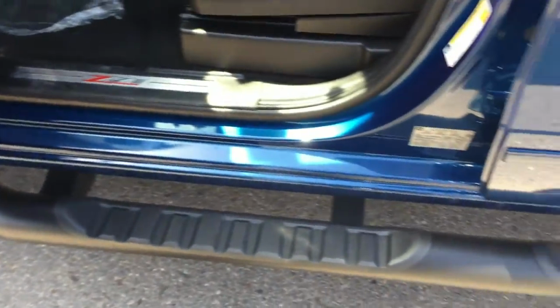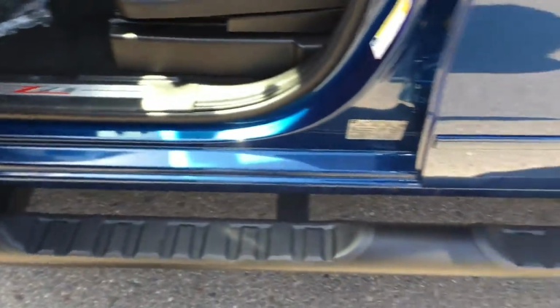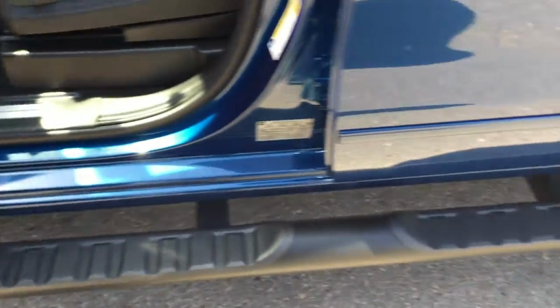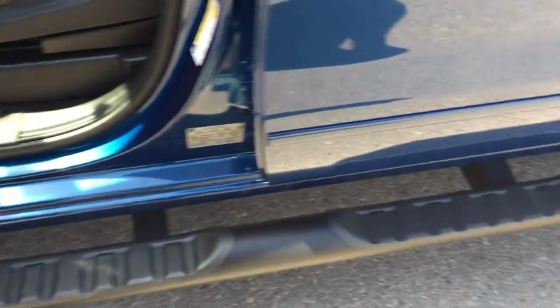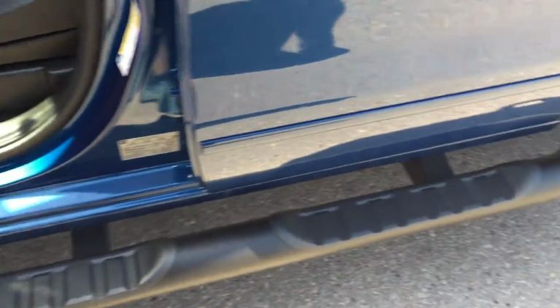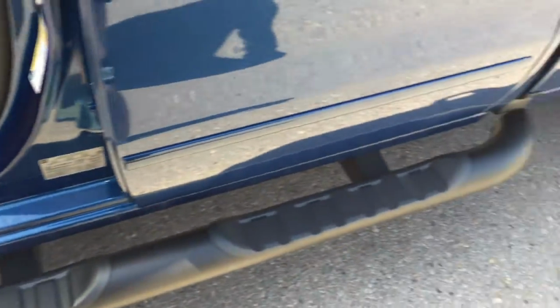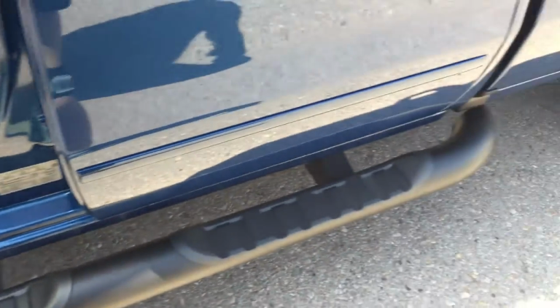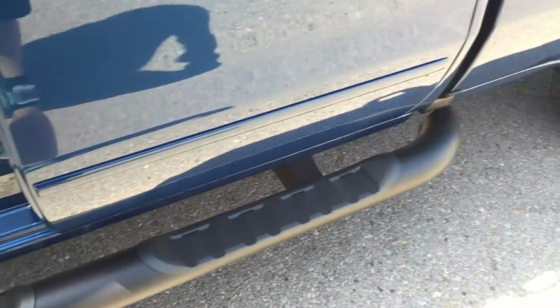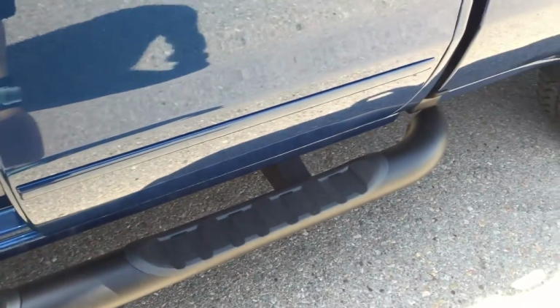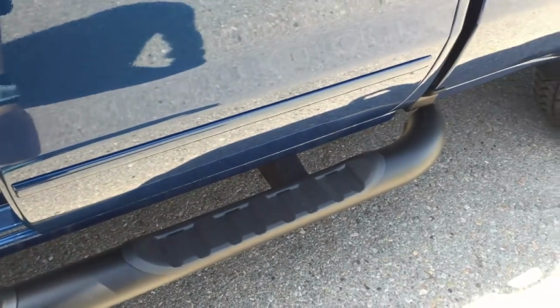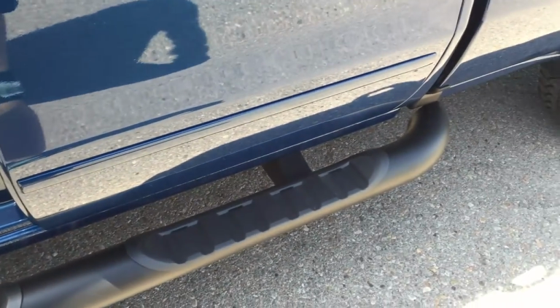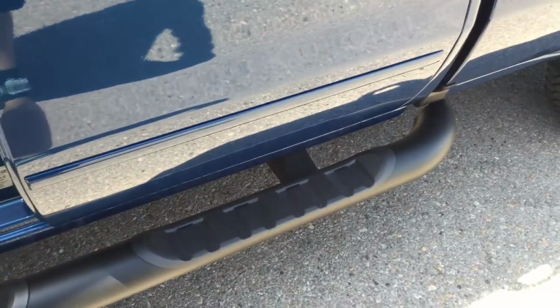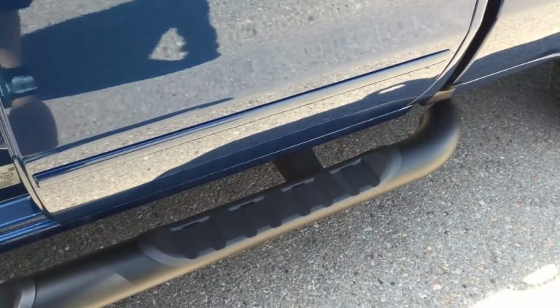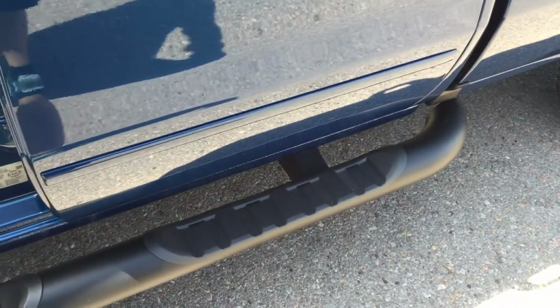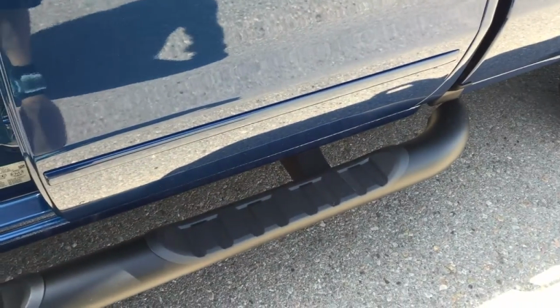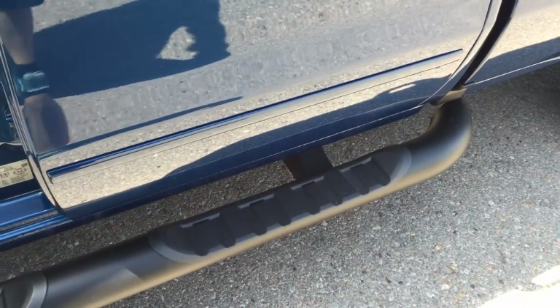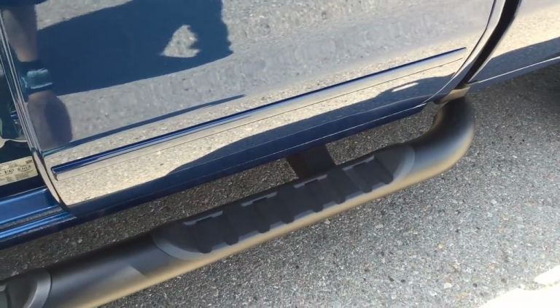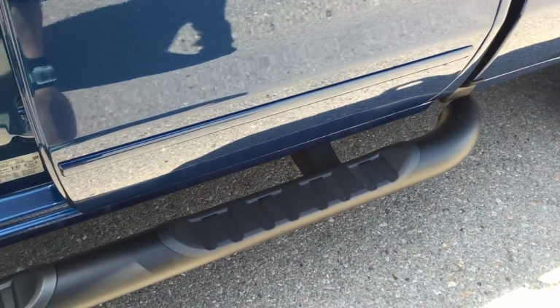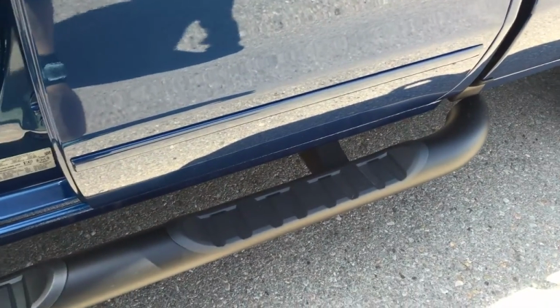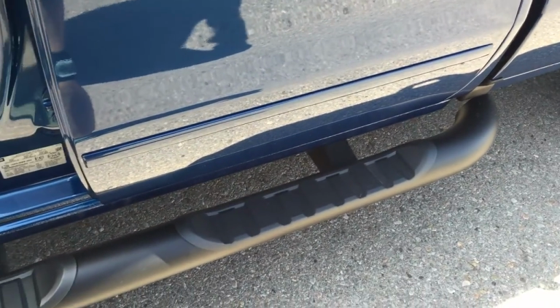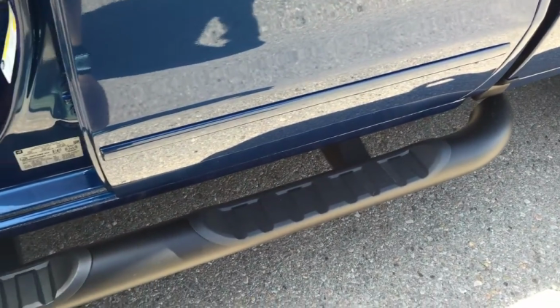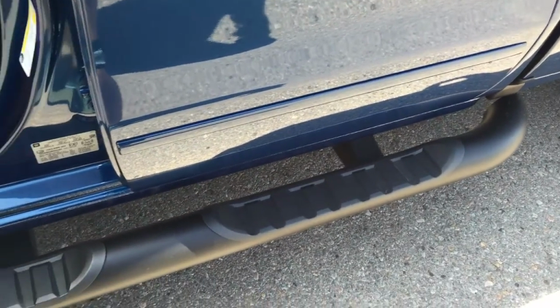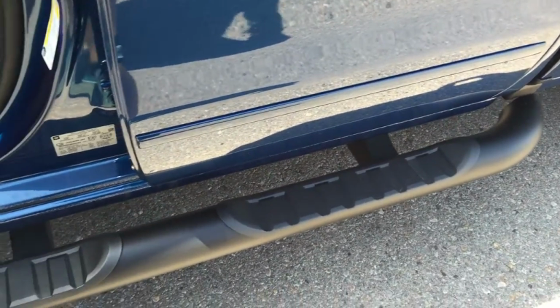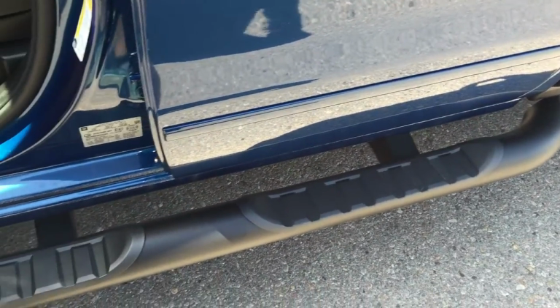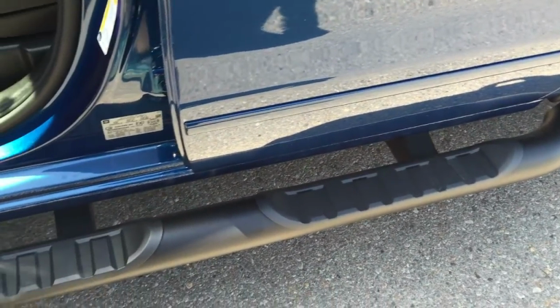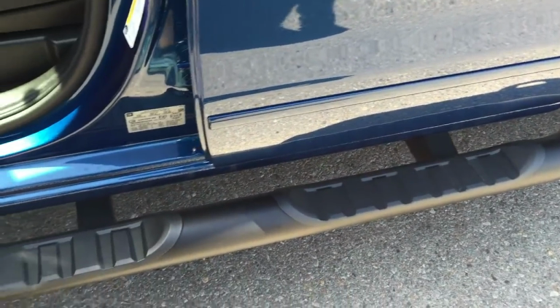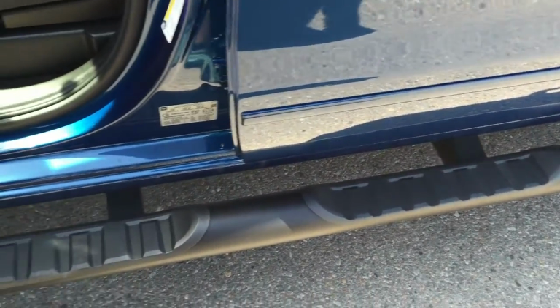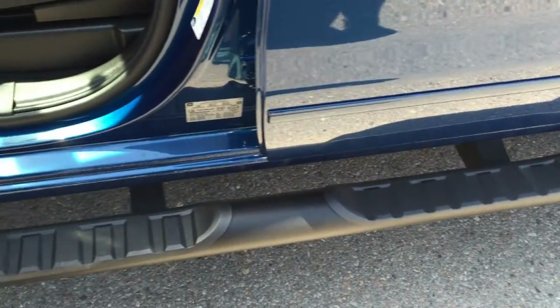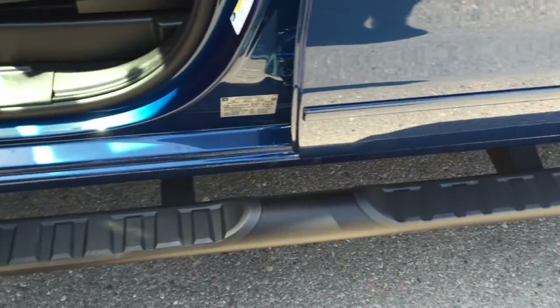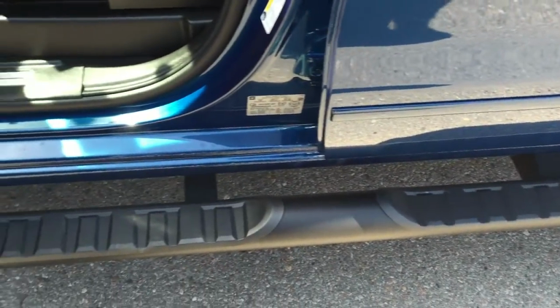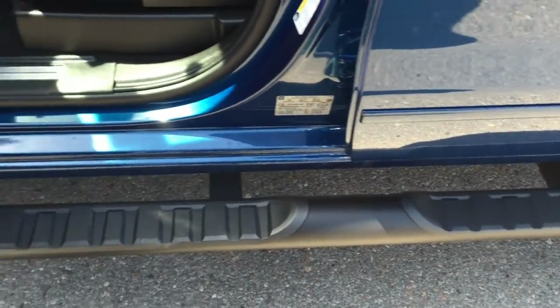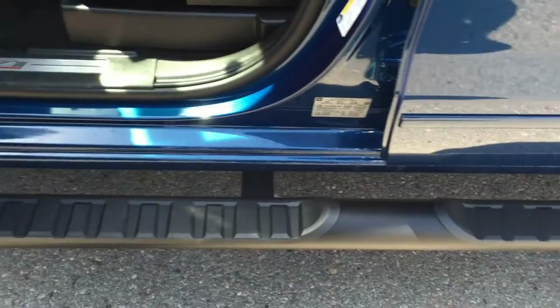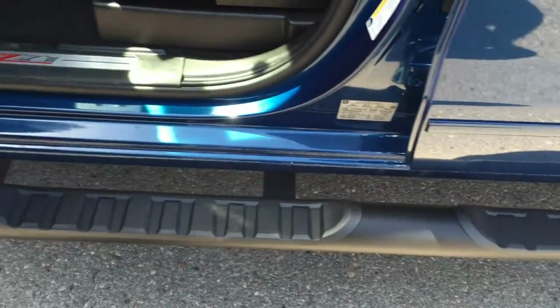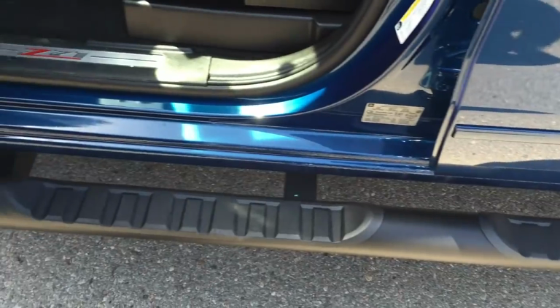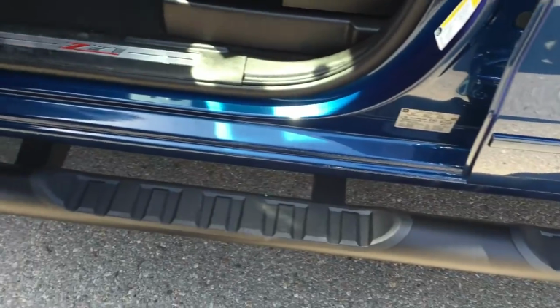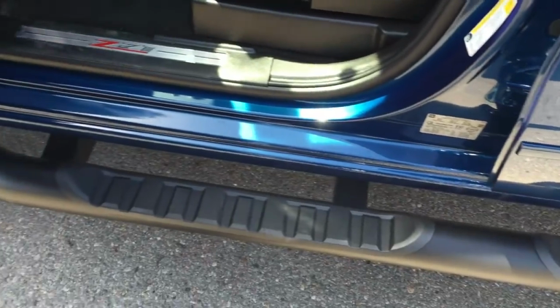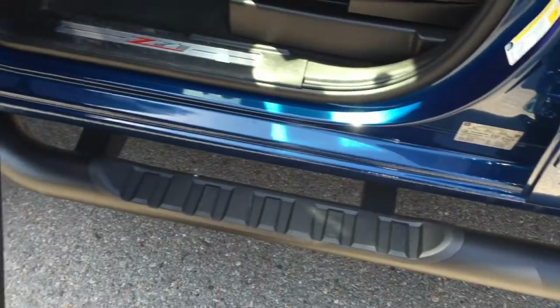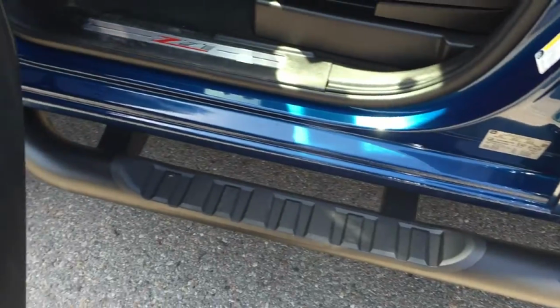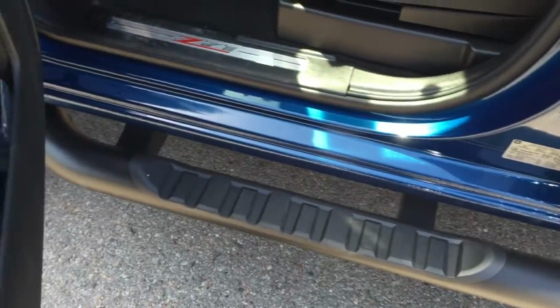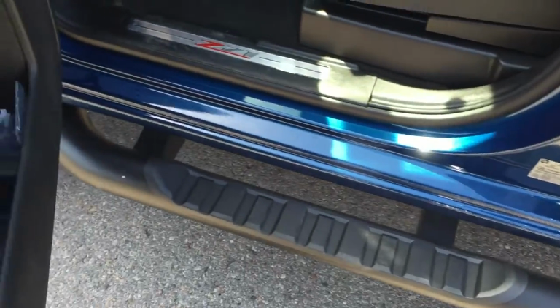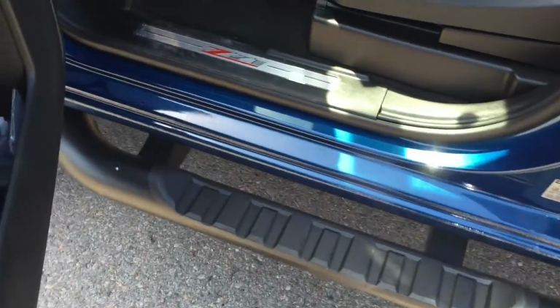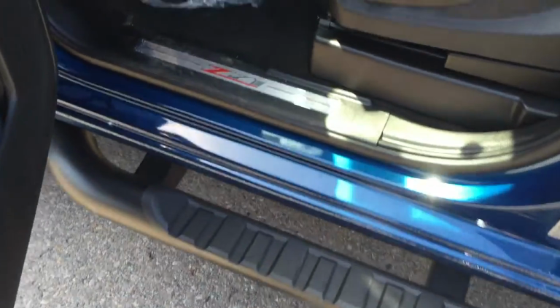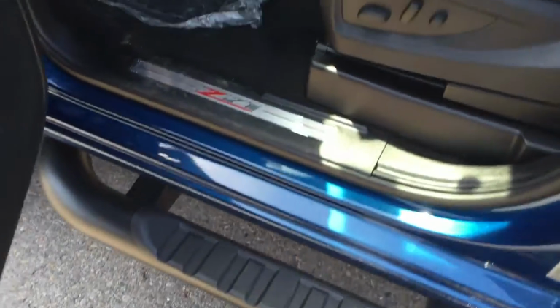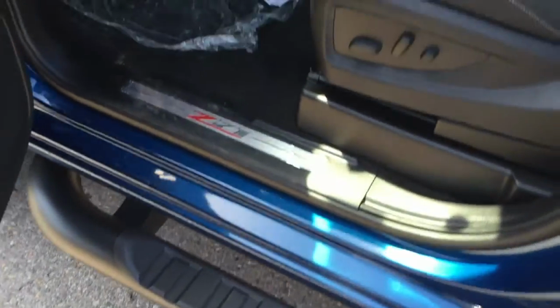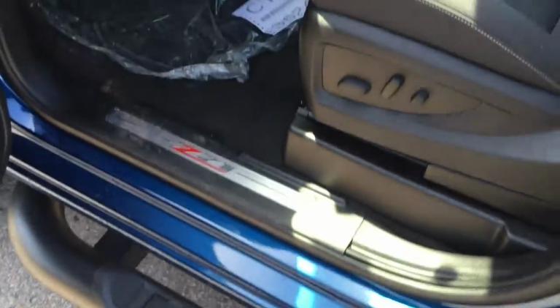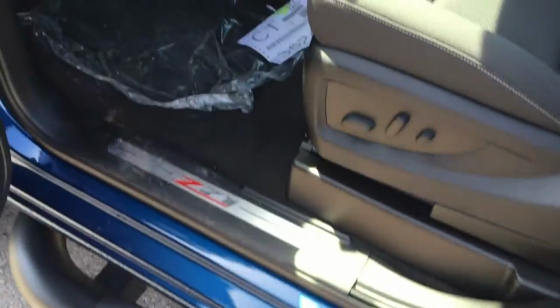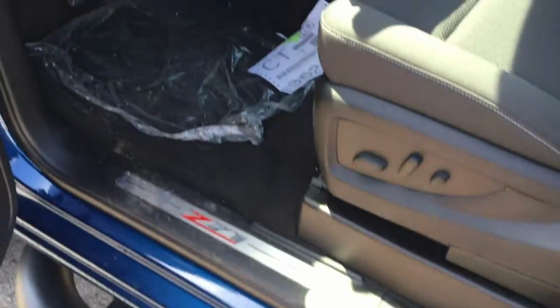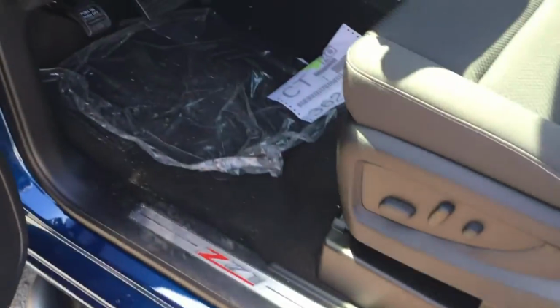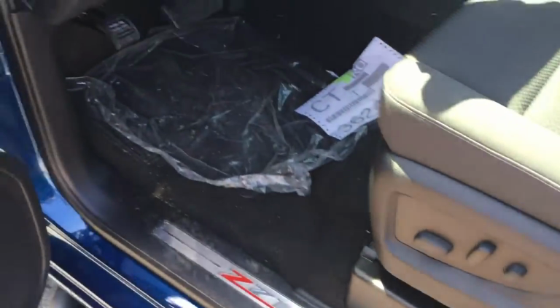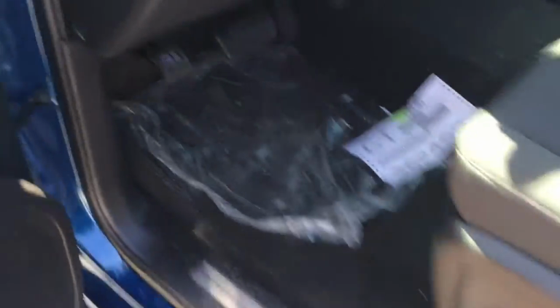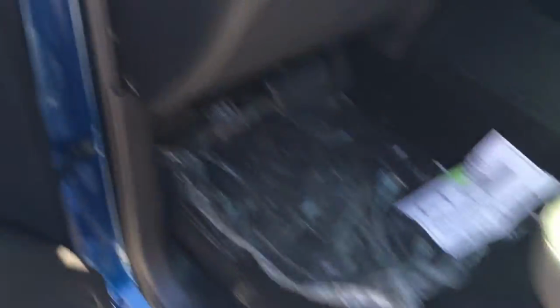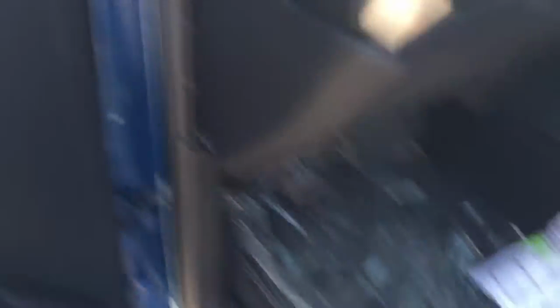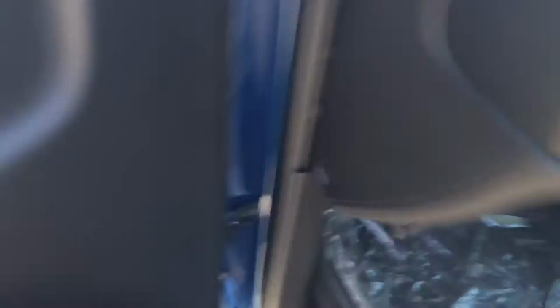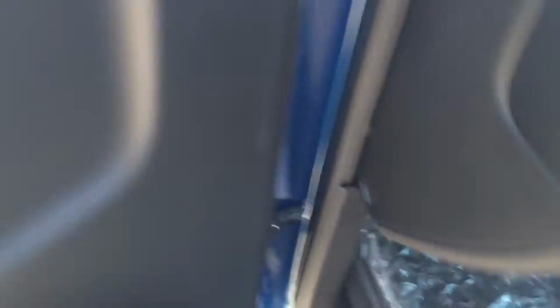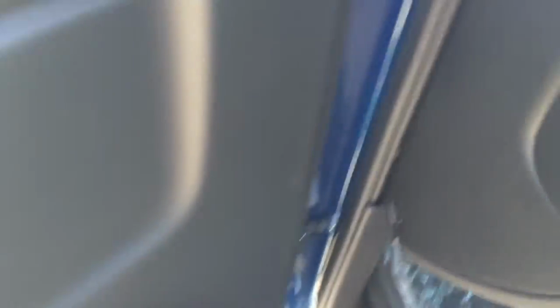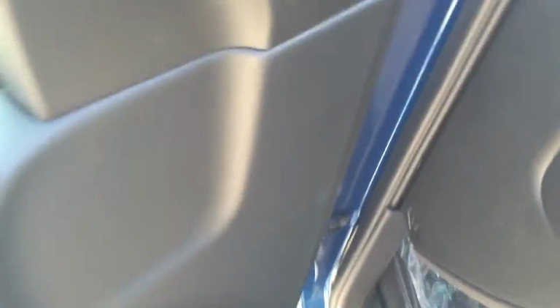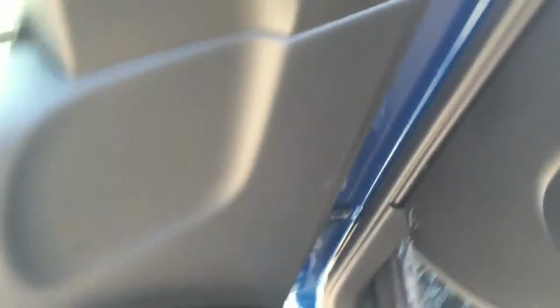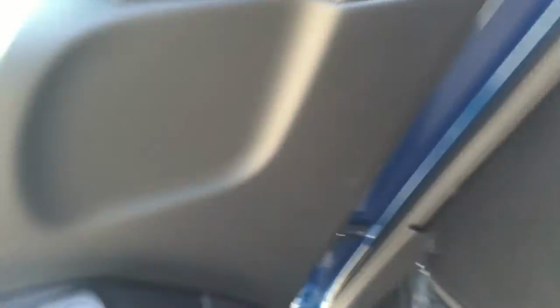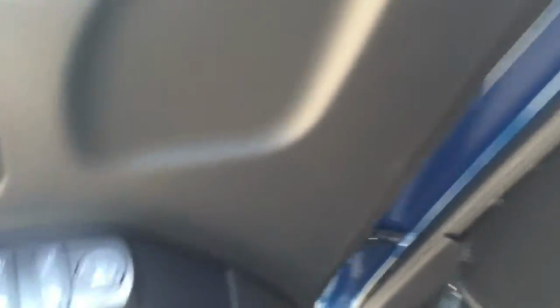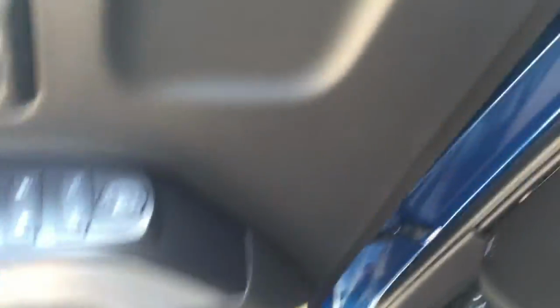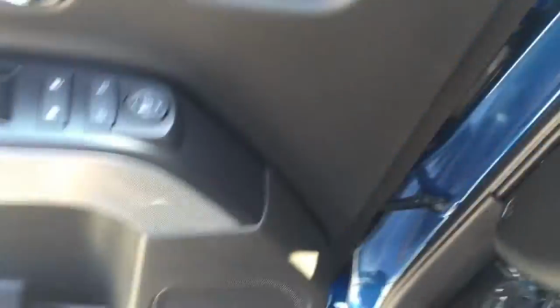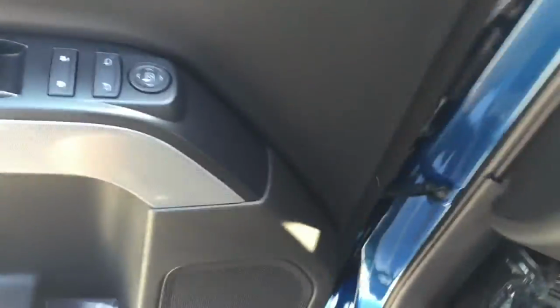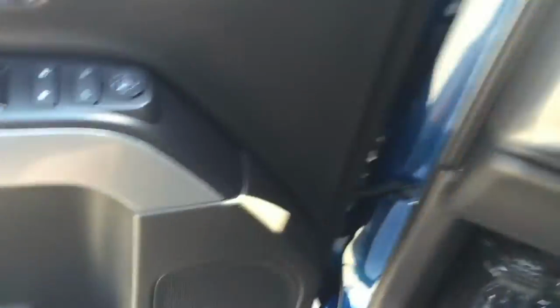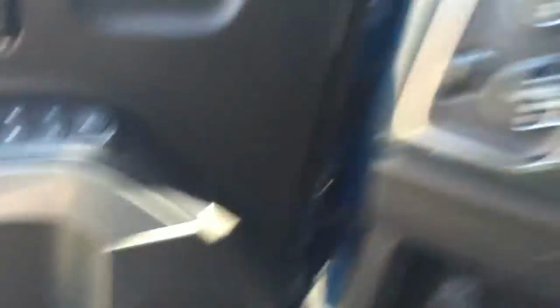To get in and out of the car, you have this awesome tube matte black assist step, door-to-door. Looks great, especially with the black wheels.